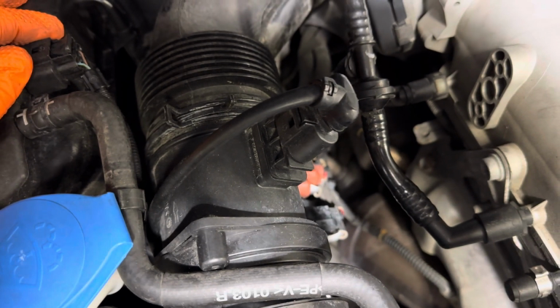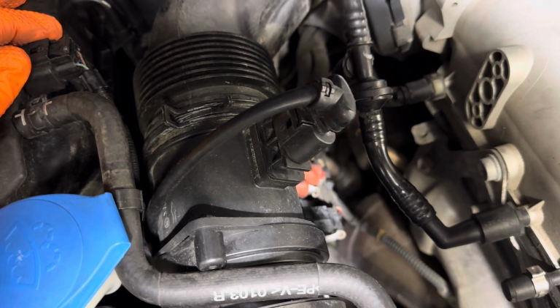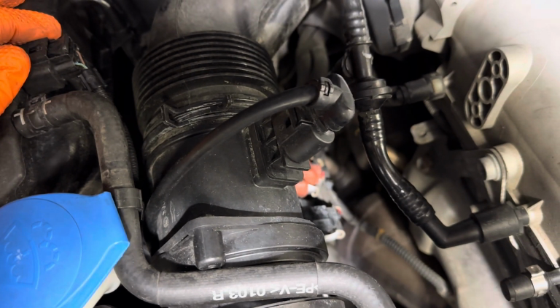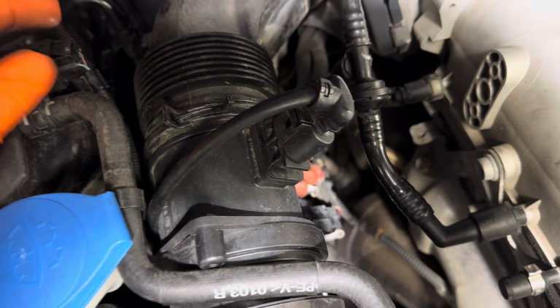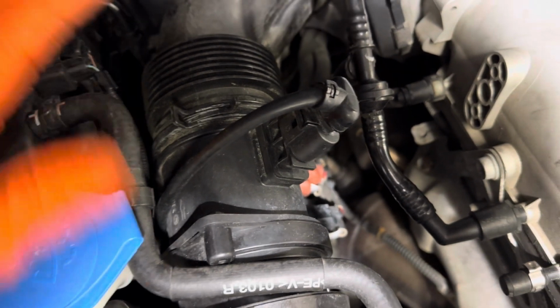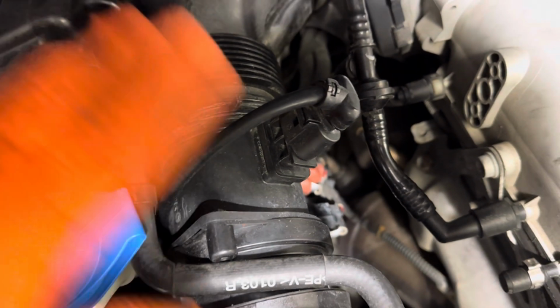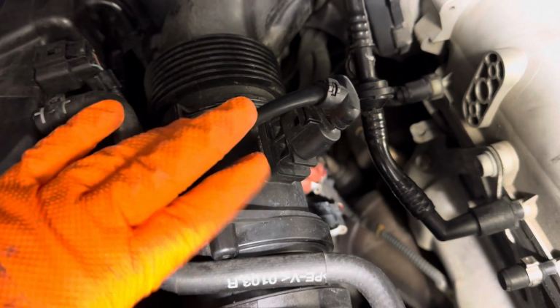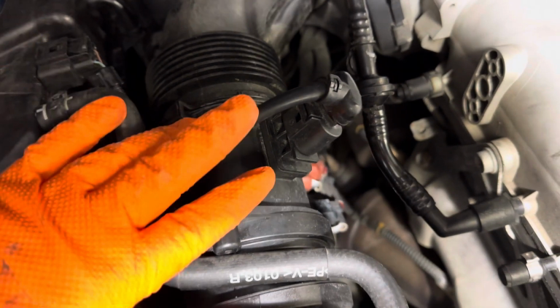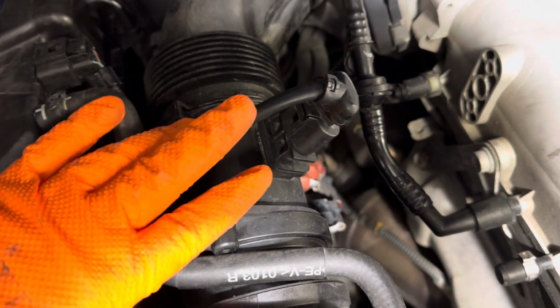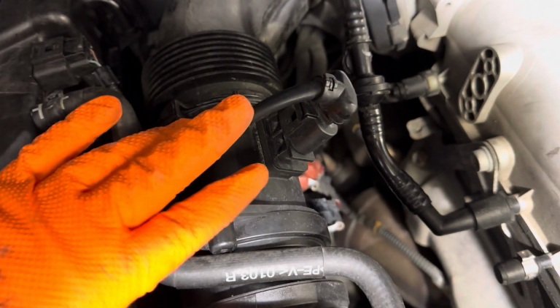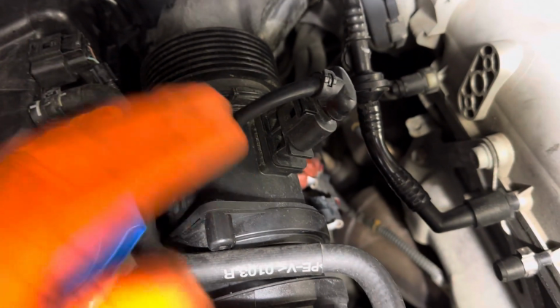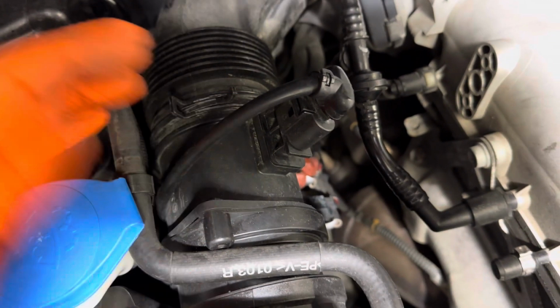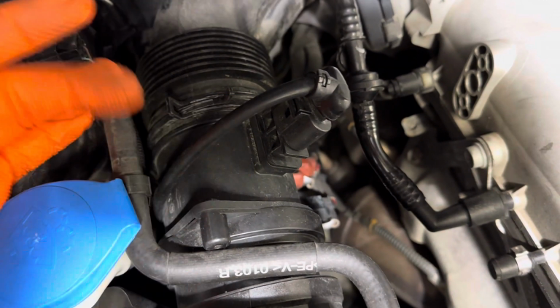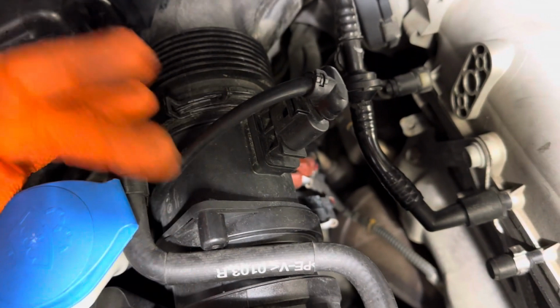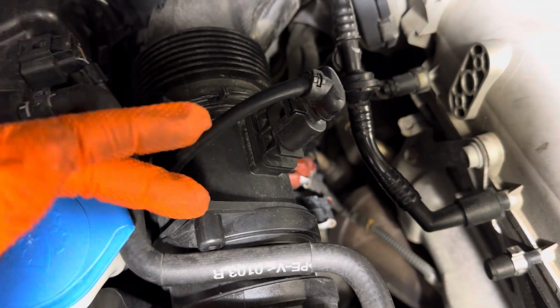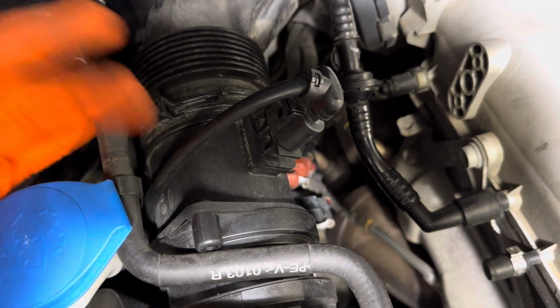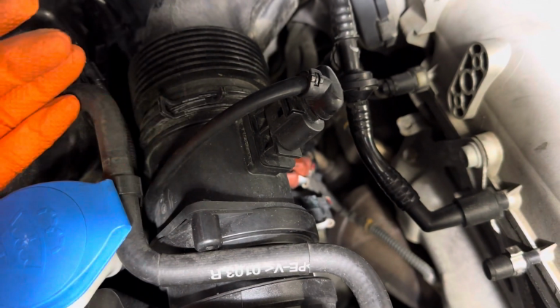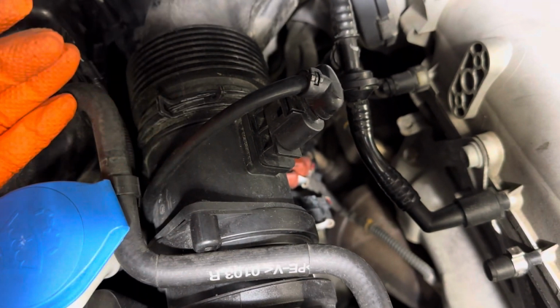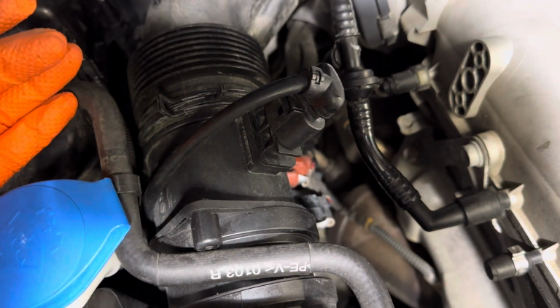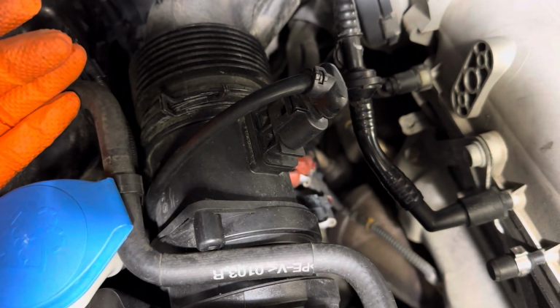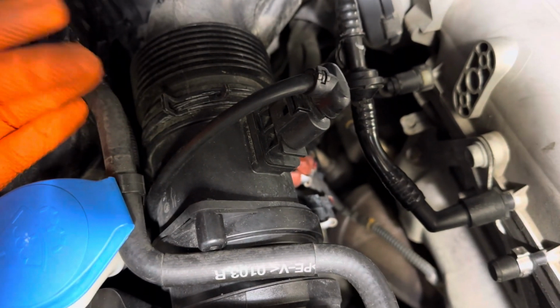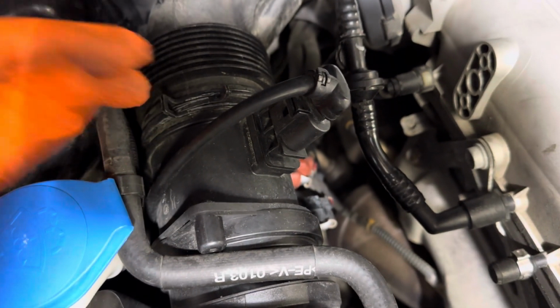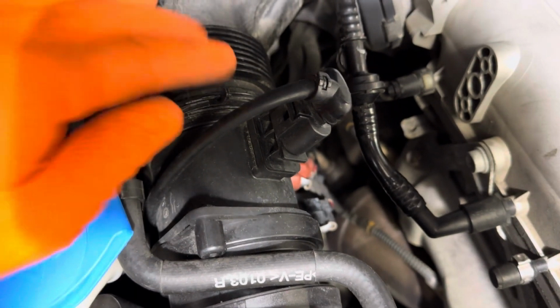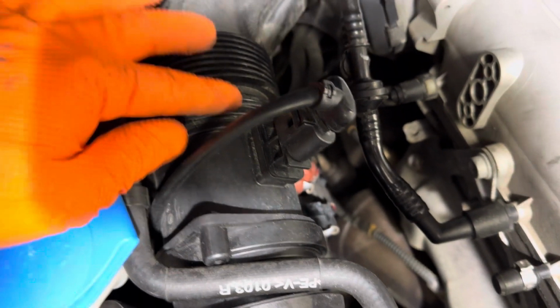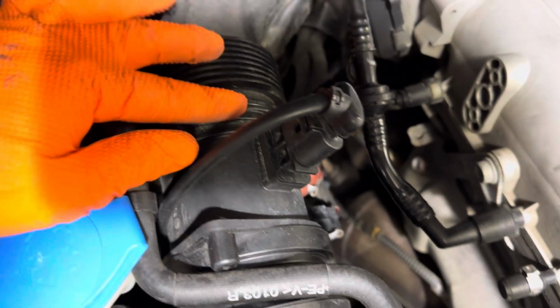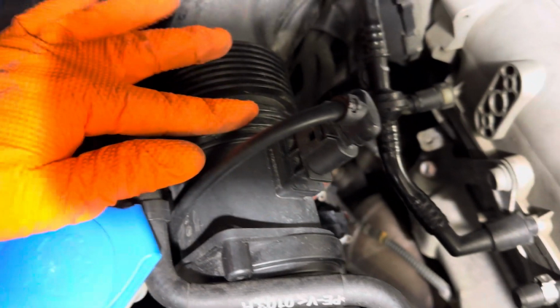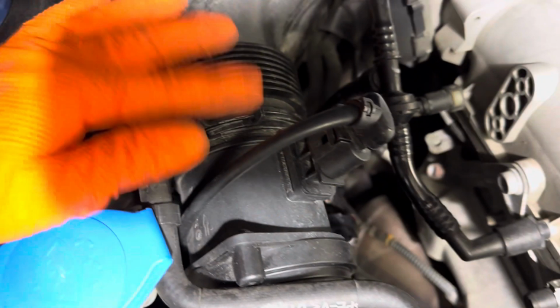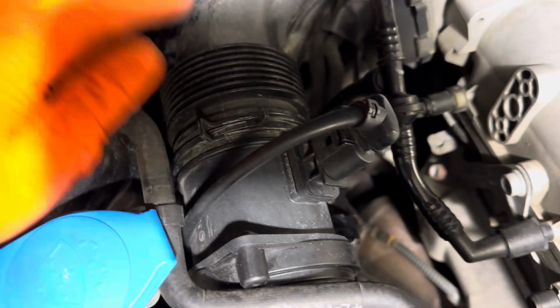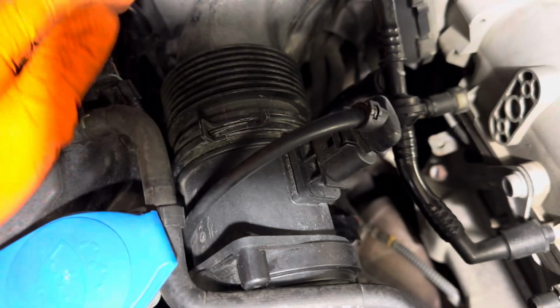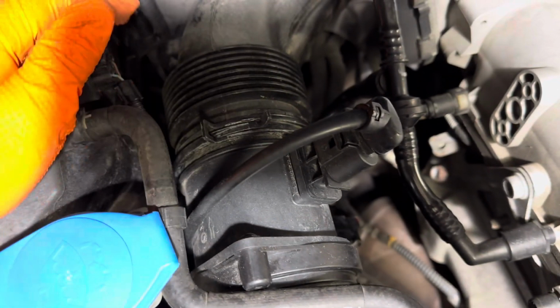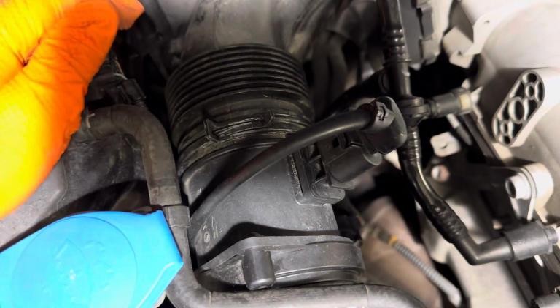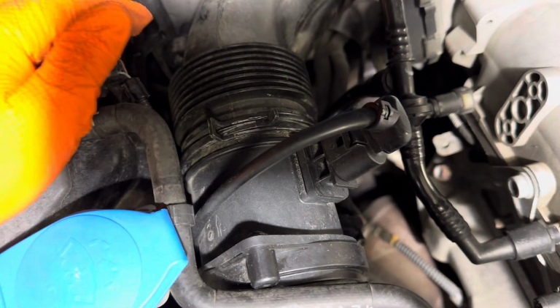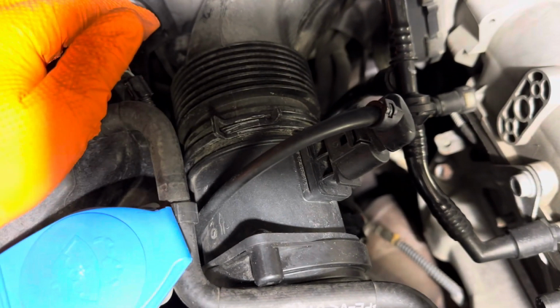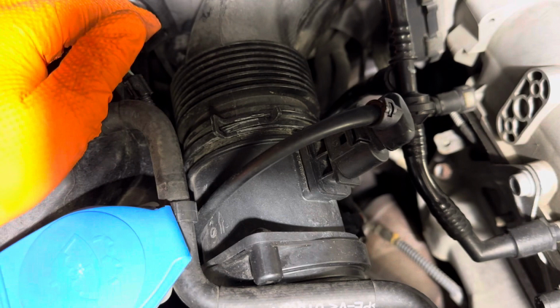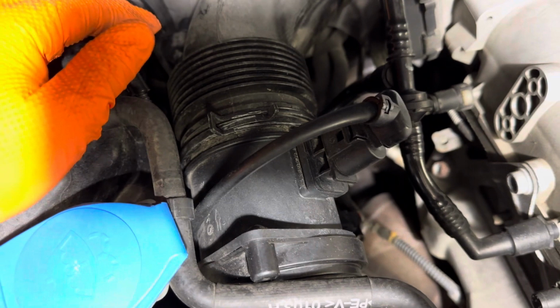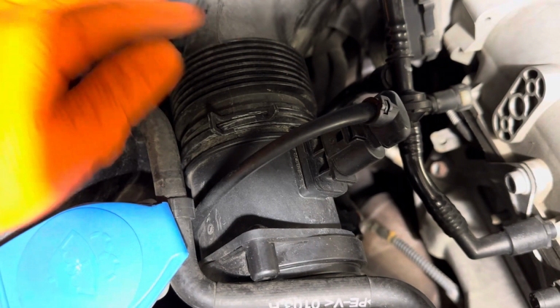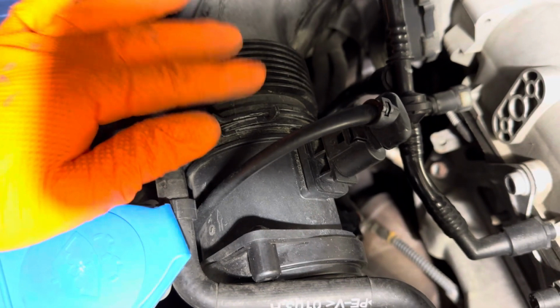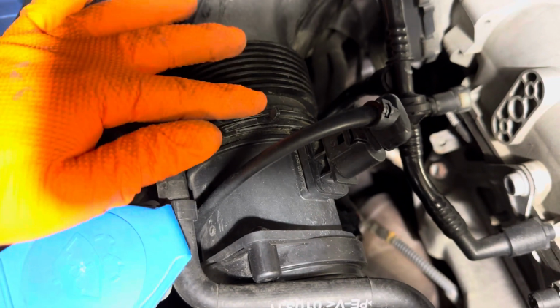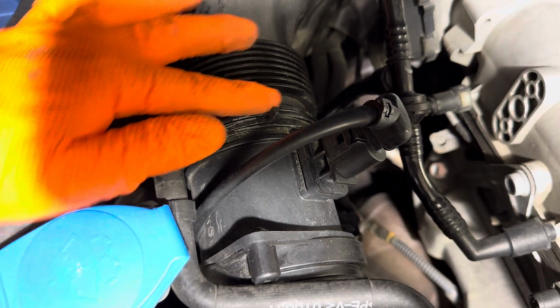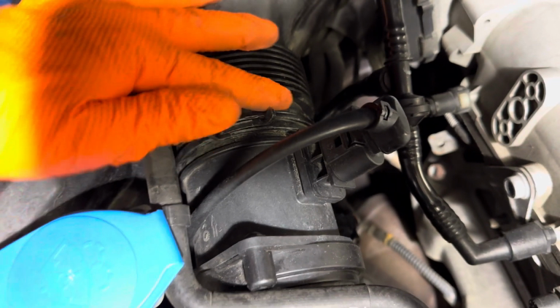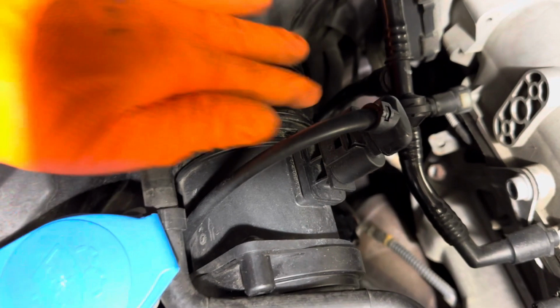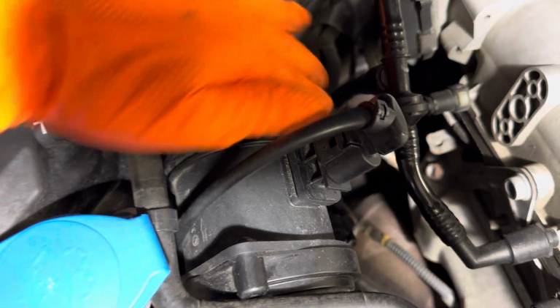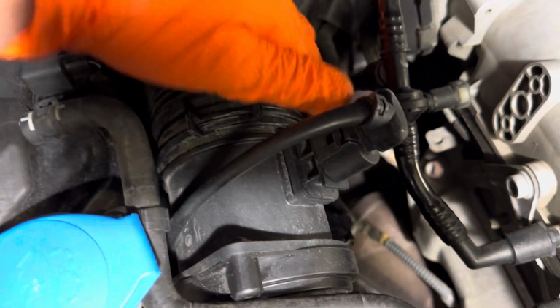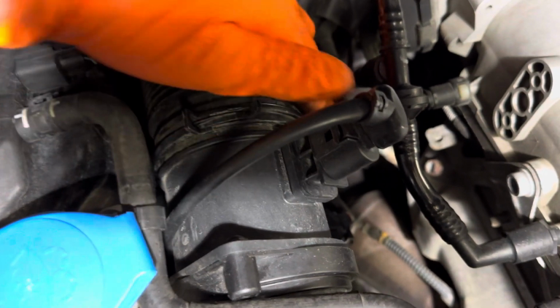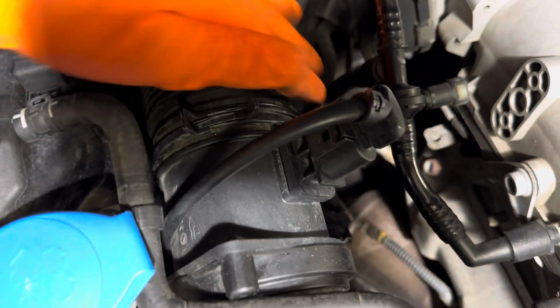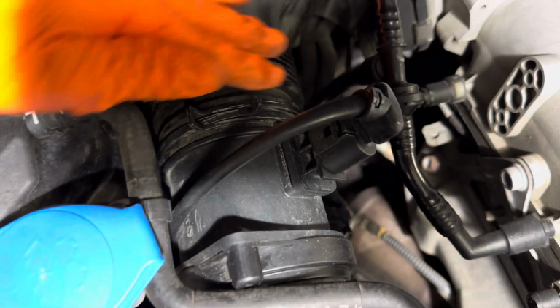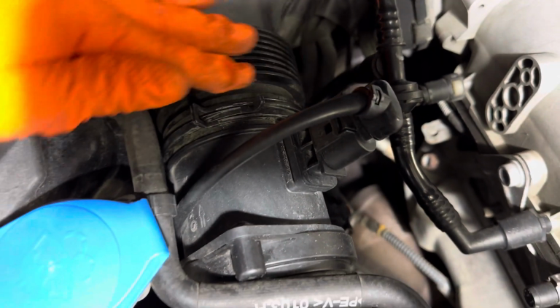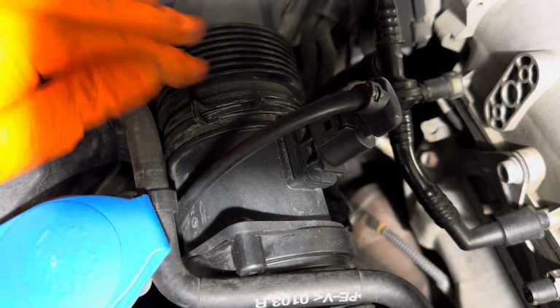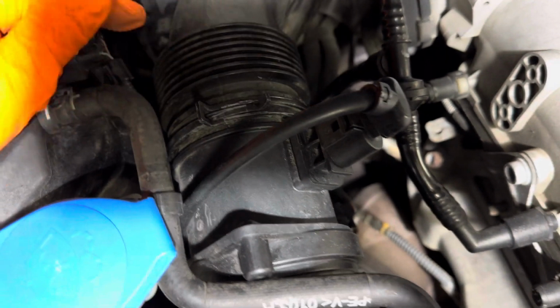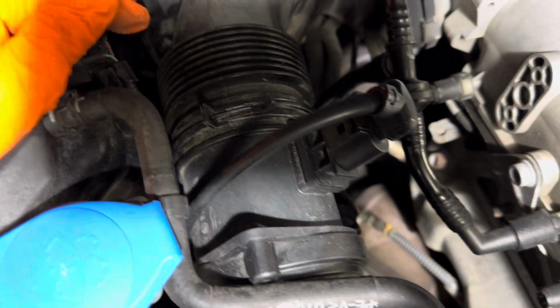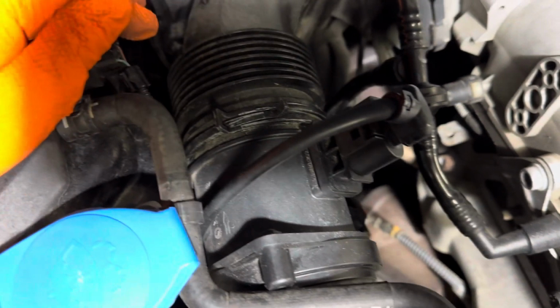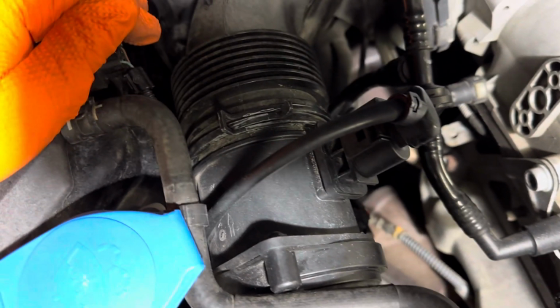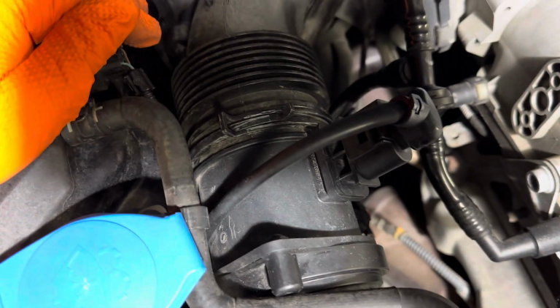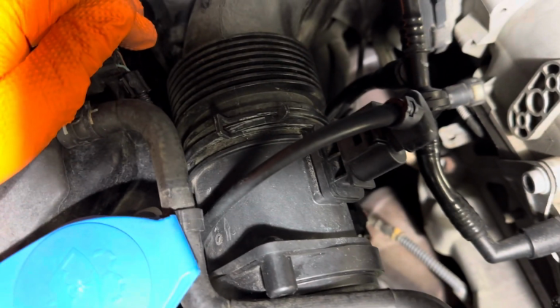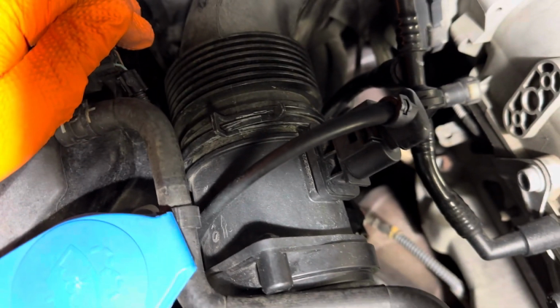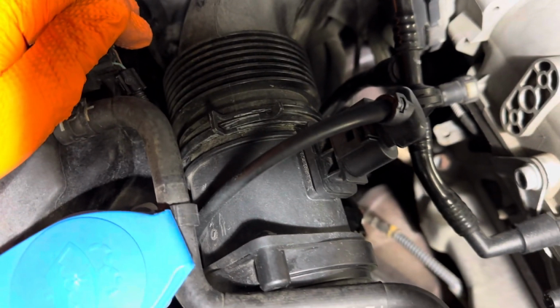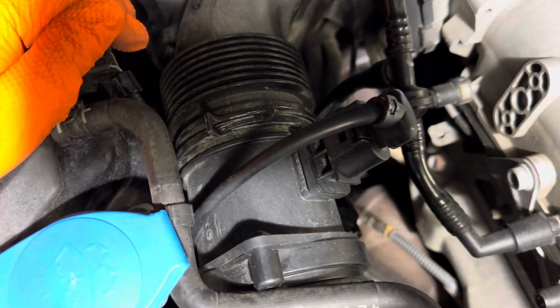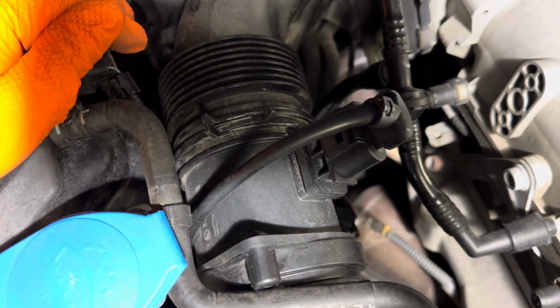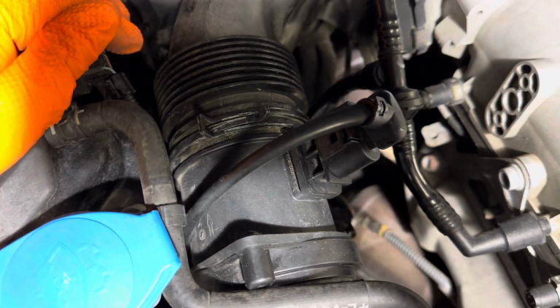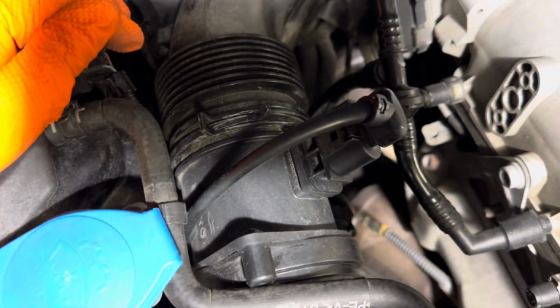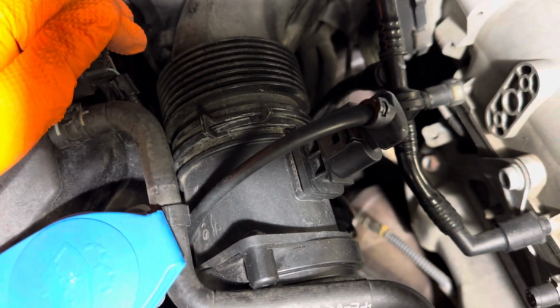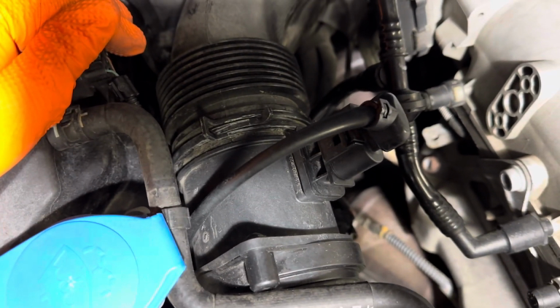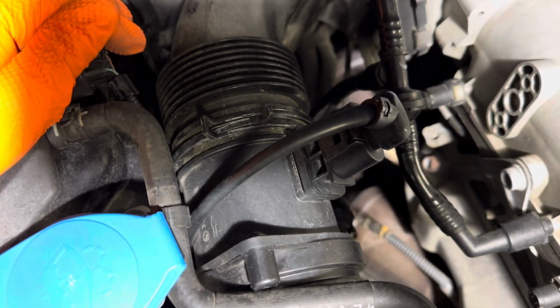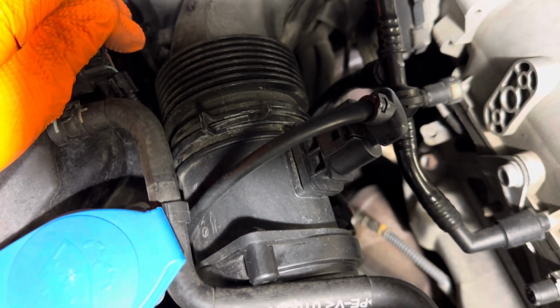So here's where it's located: two Phillips head screws and a pressure clamp to get it off. Be careful of this plastic tube — you do not want that to break if possible.